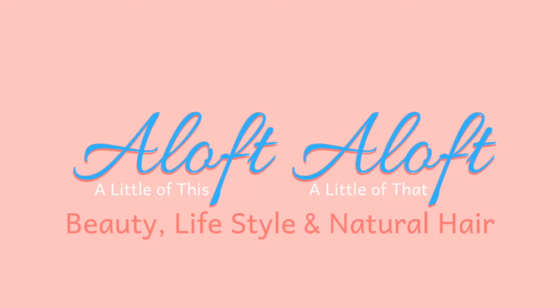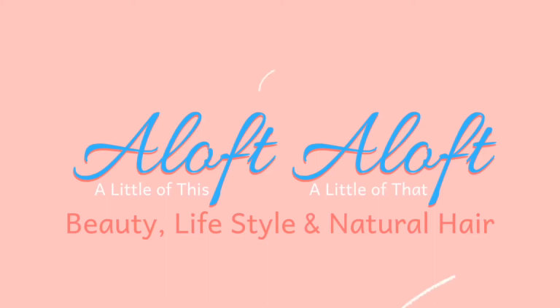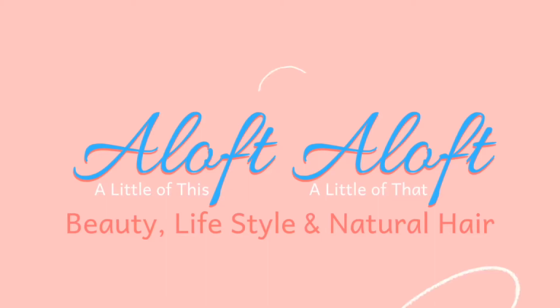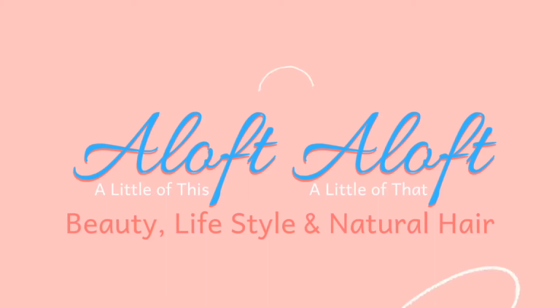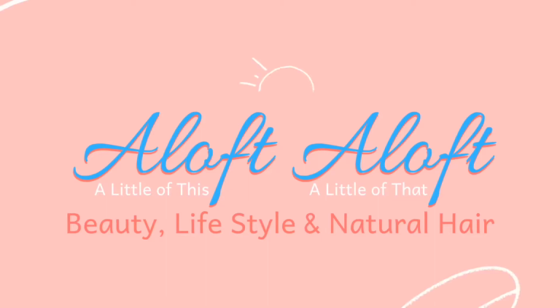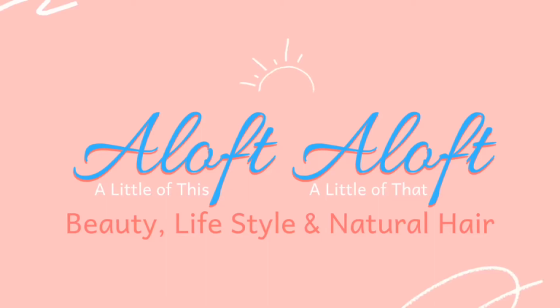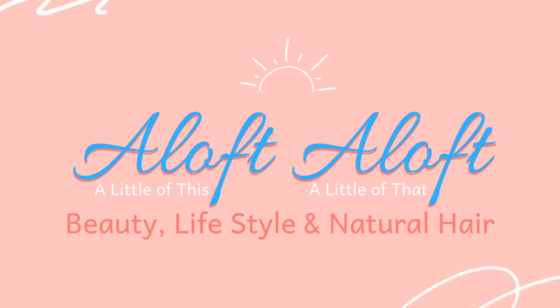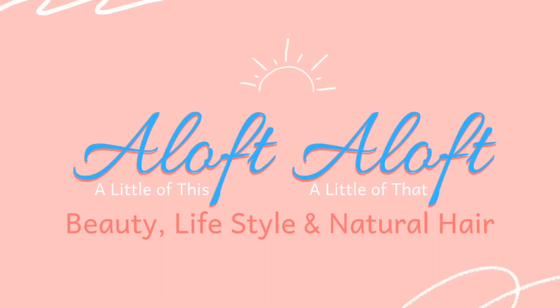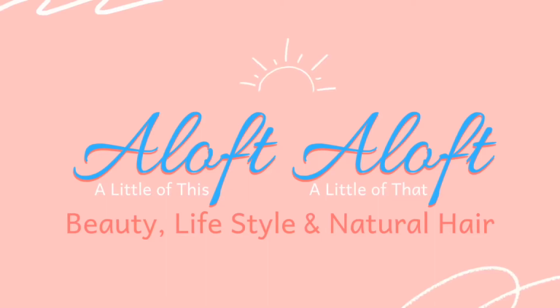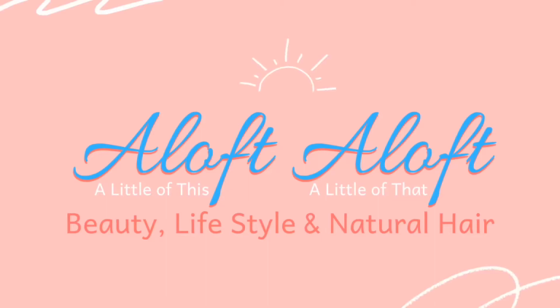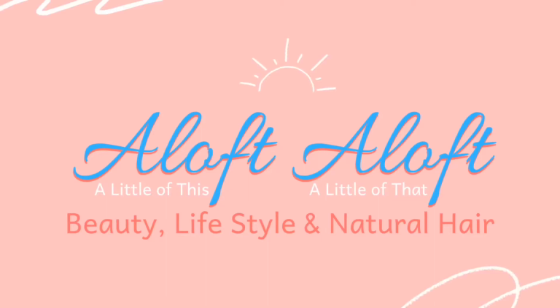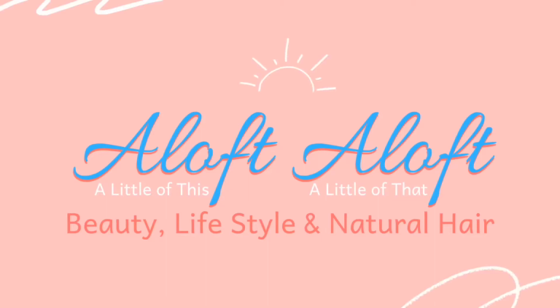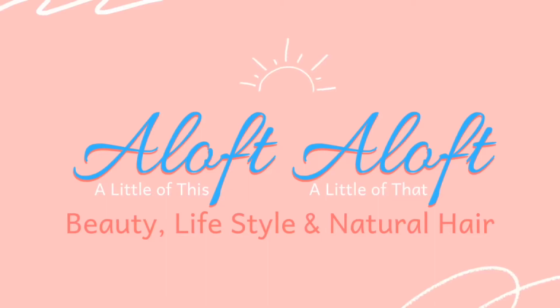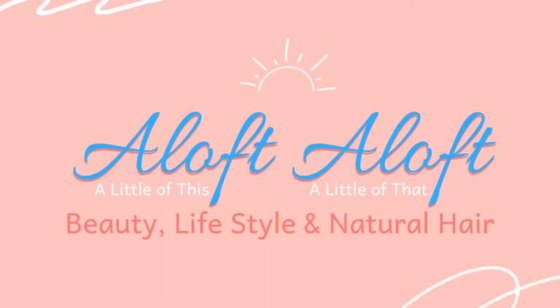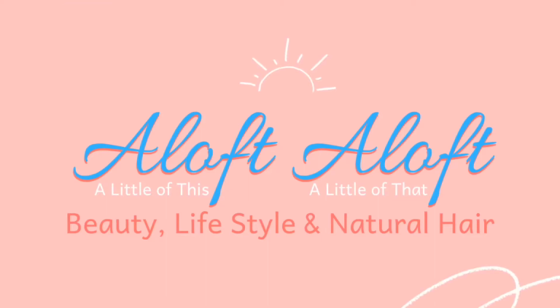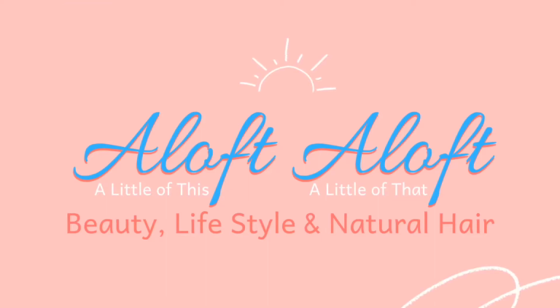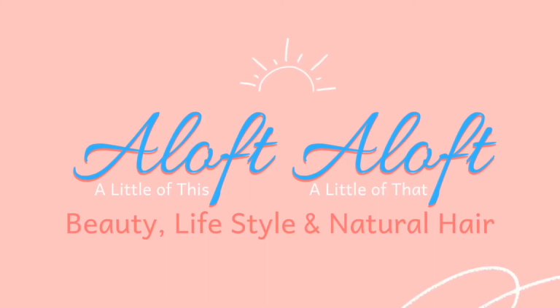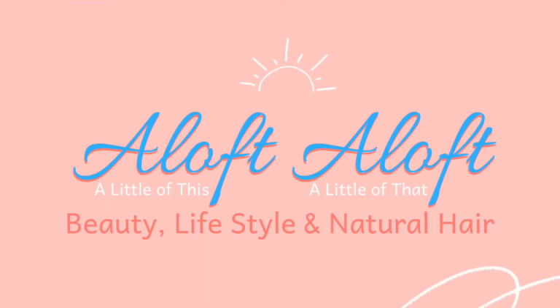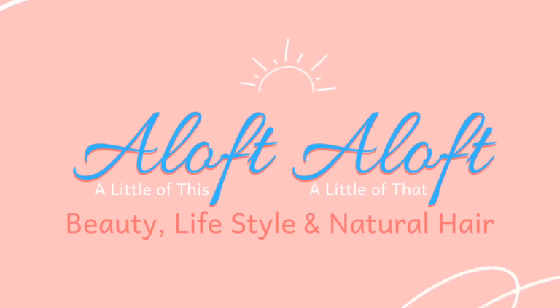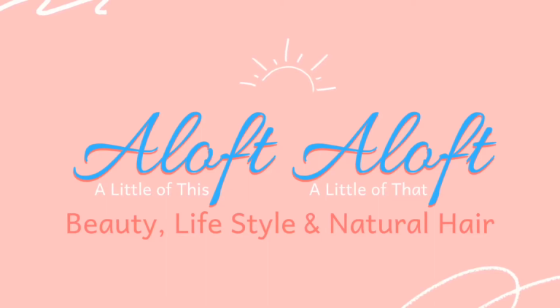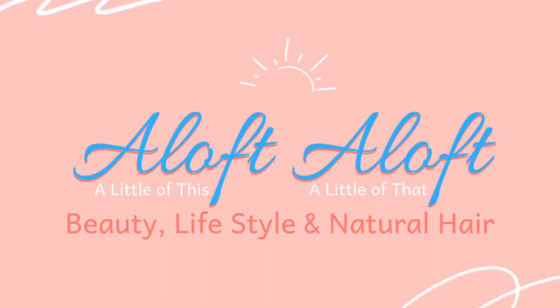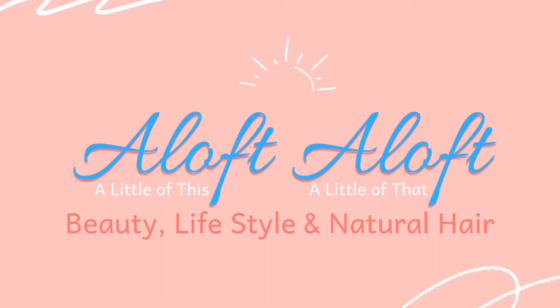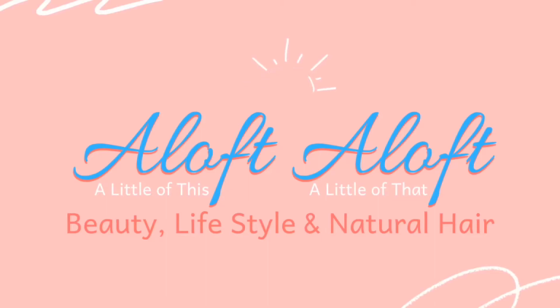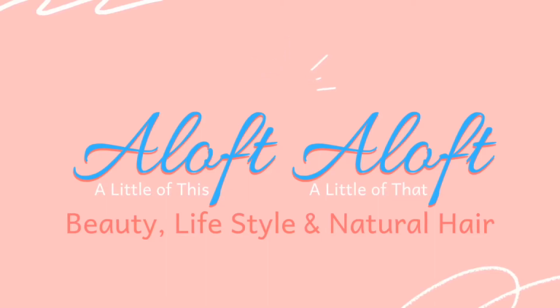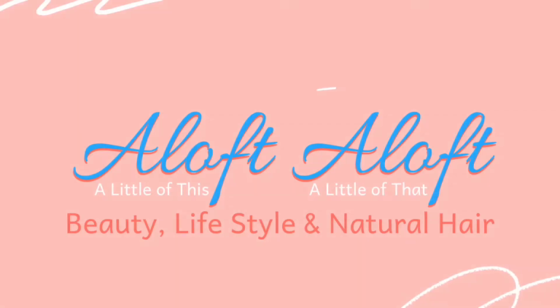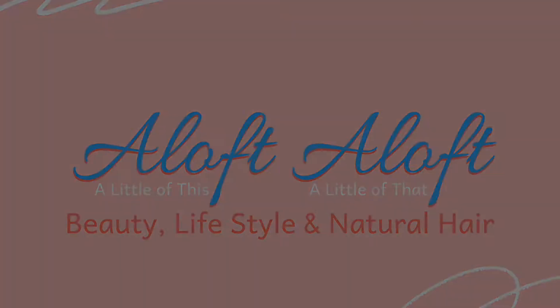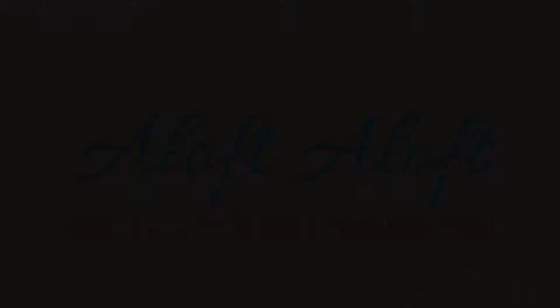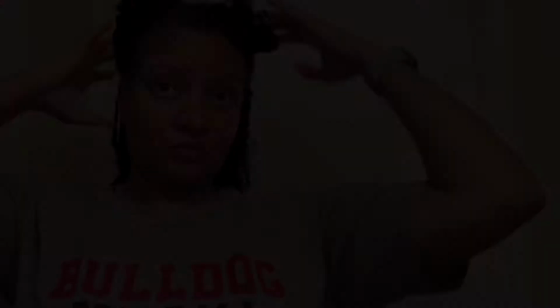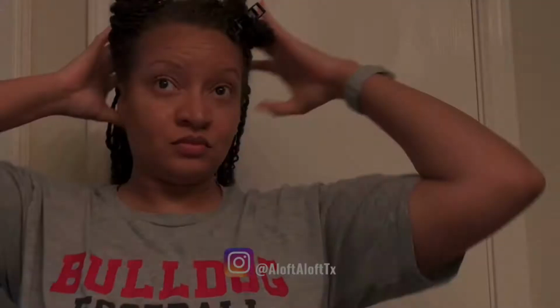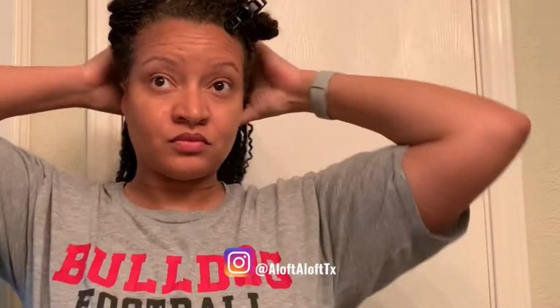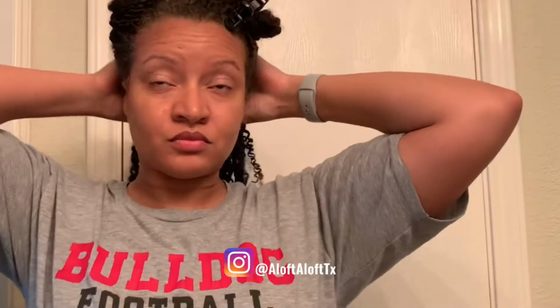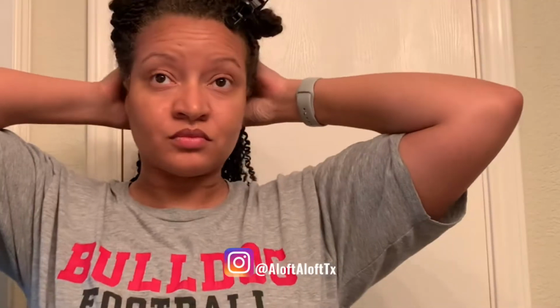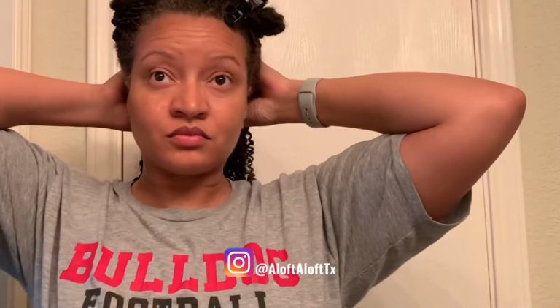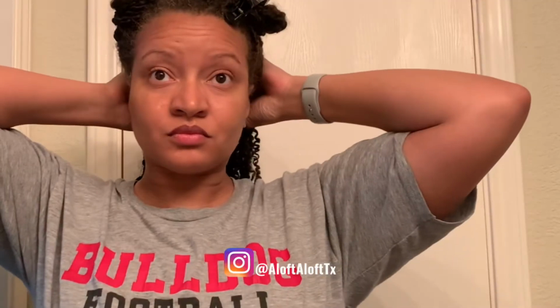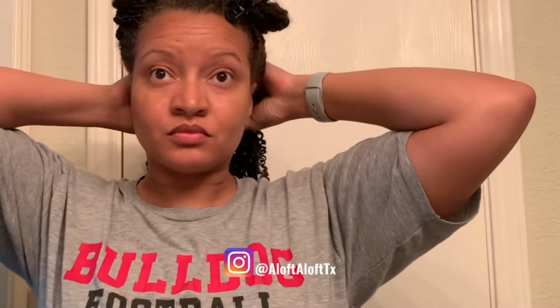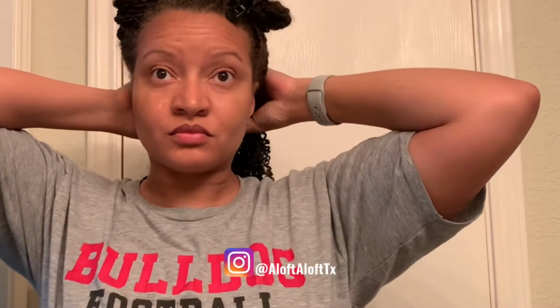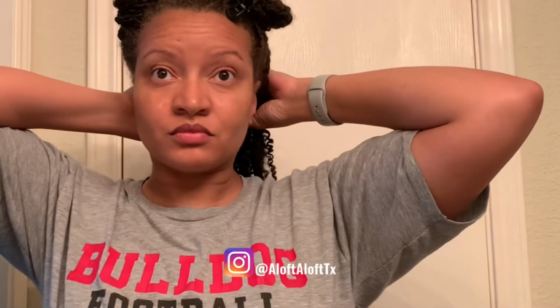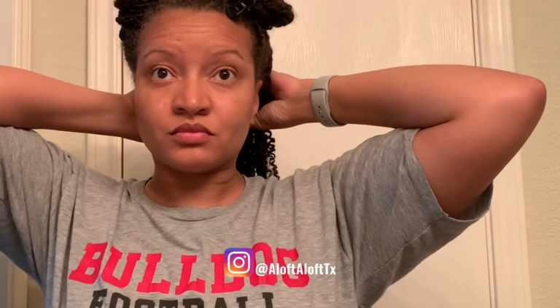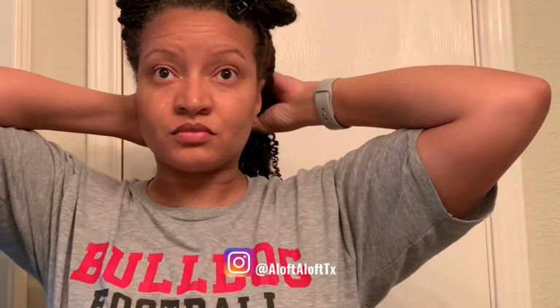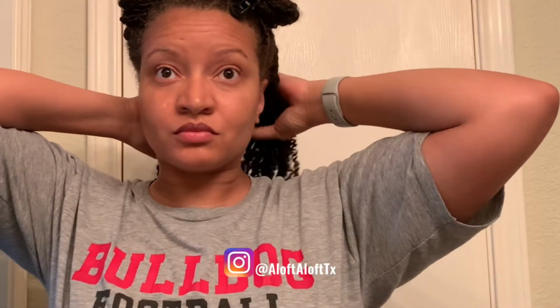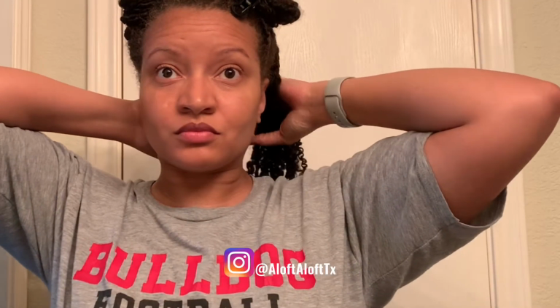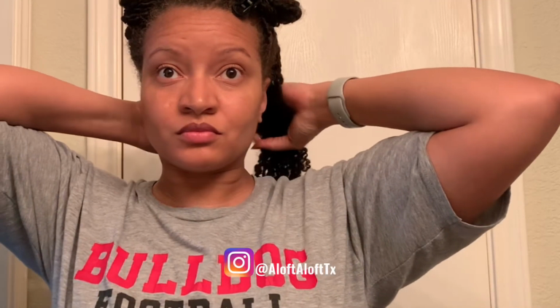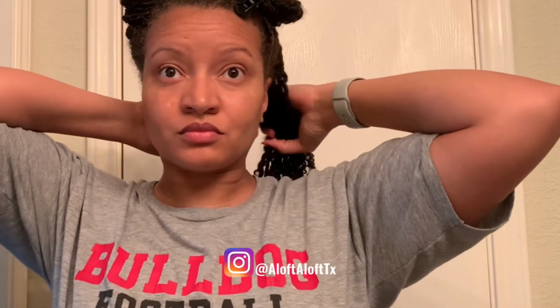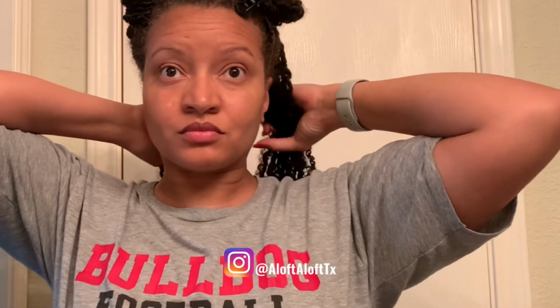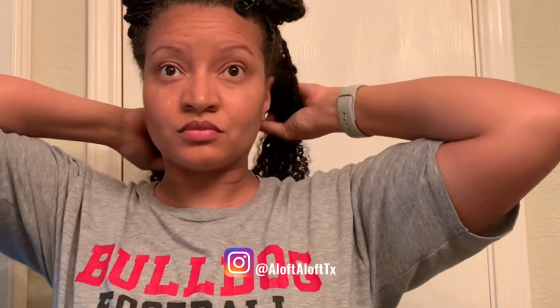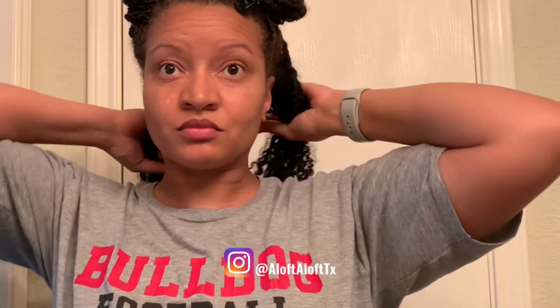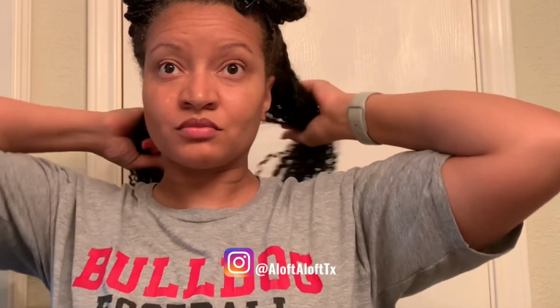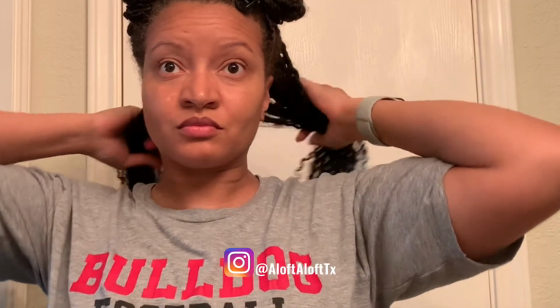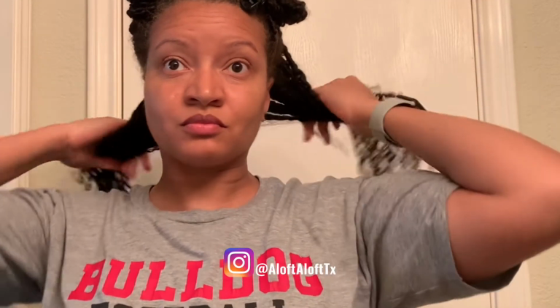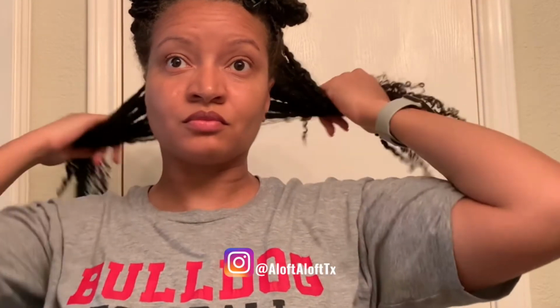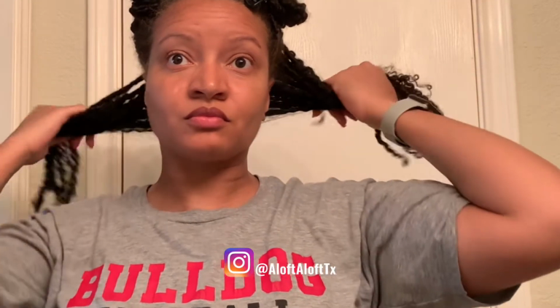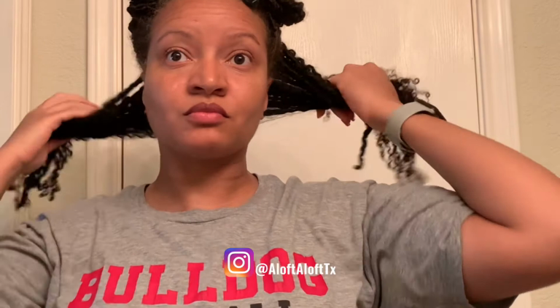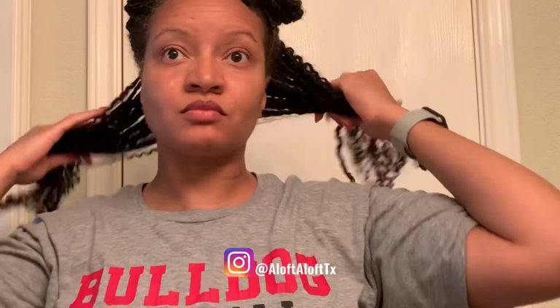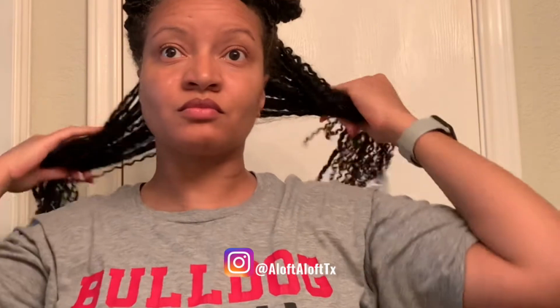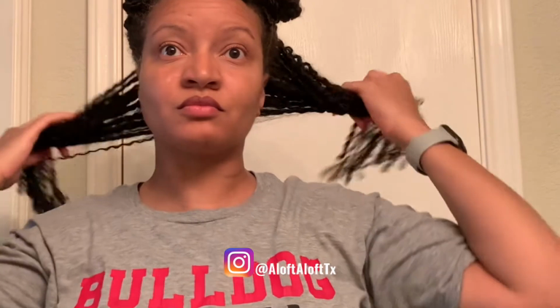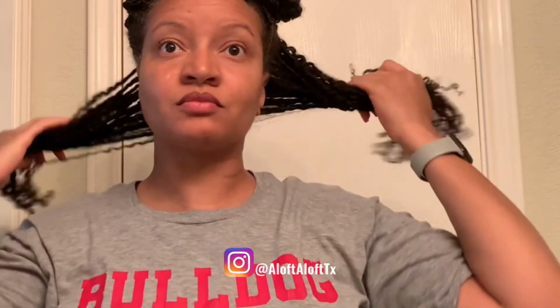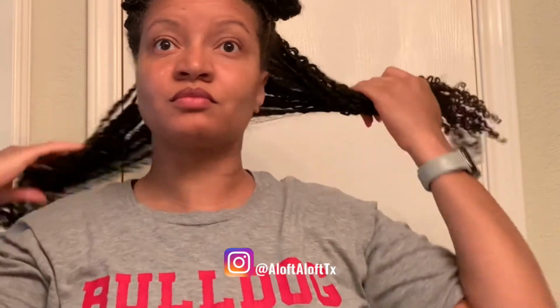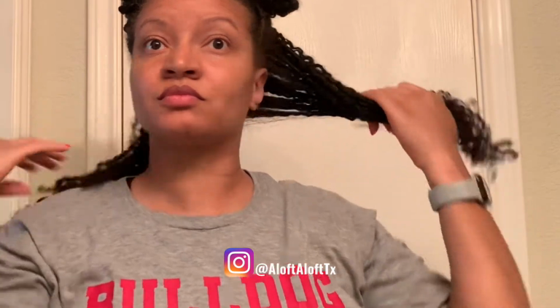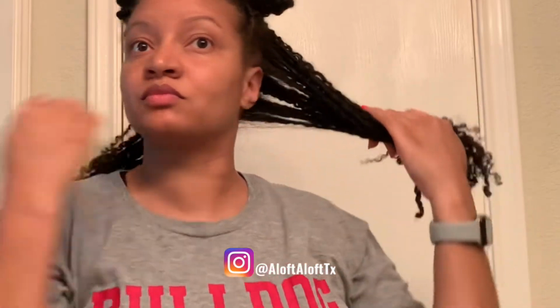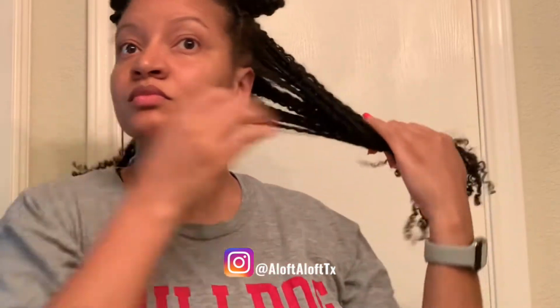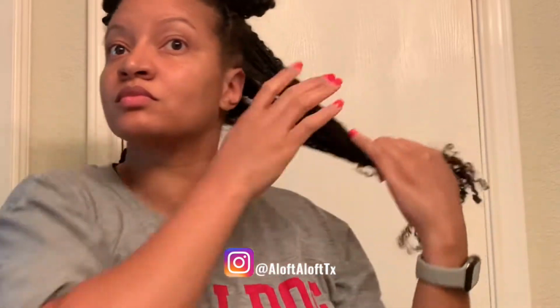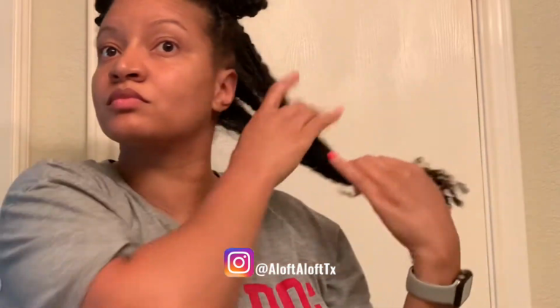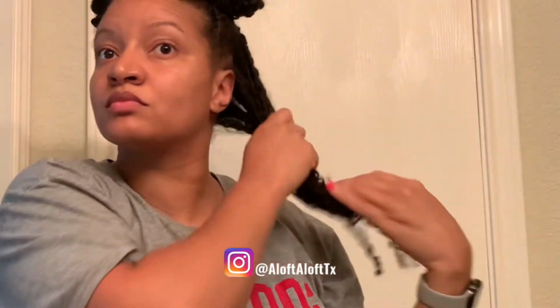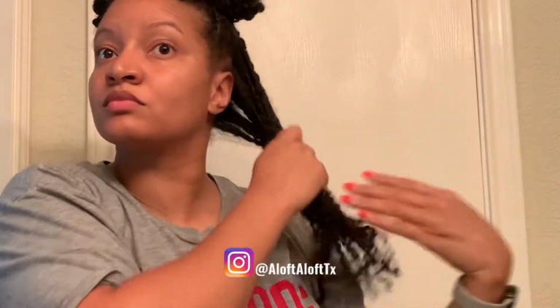Hi beauties, welcome or welcome back to Aloft Aloft. Today I want to share with you my finger coil takedown method.